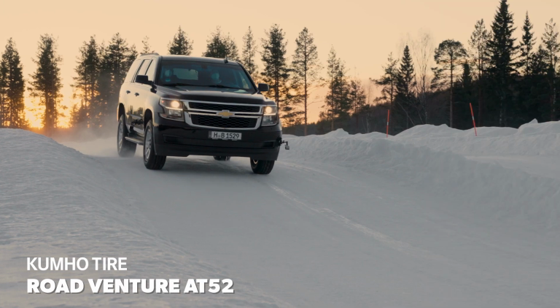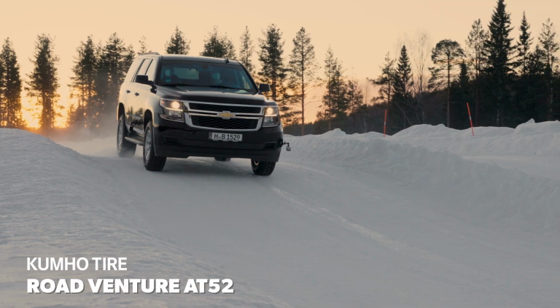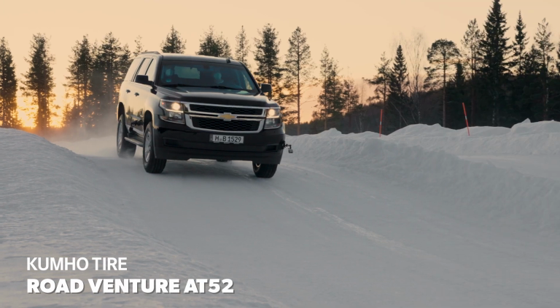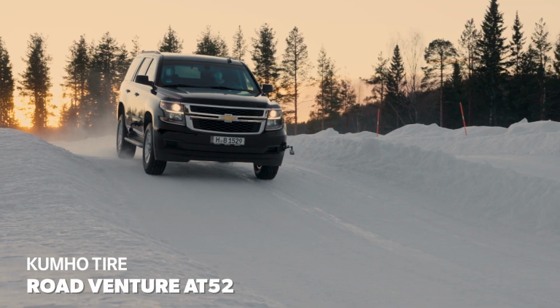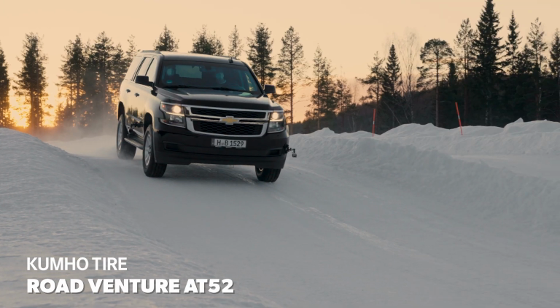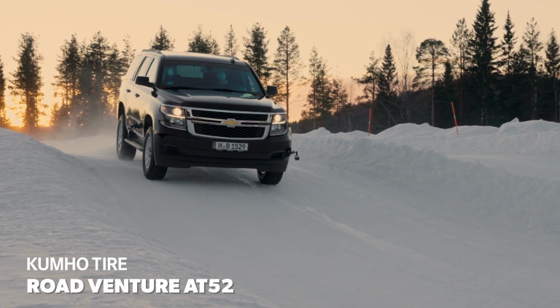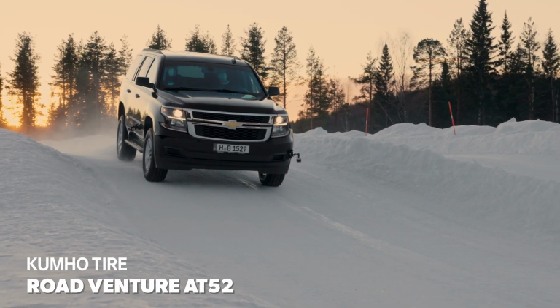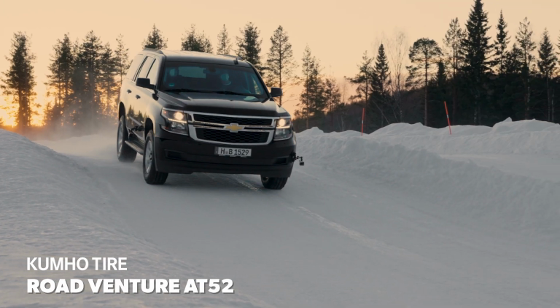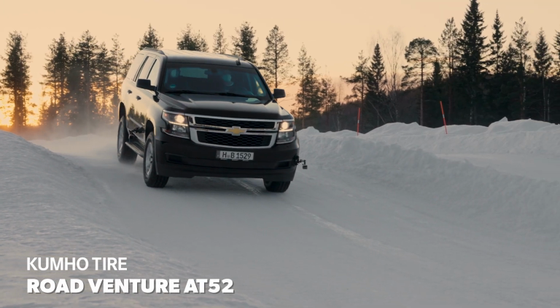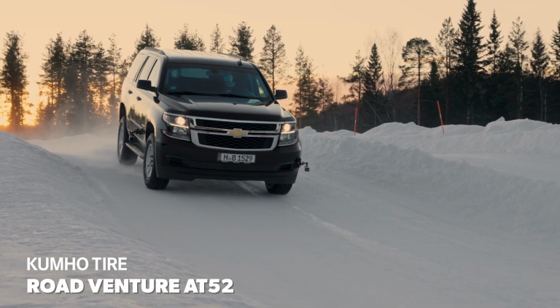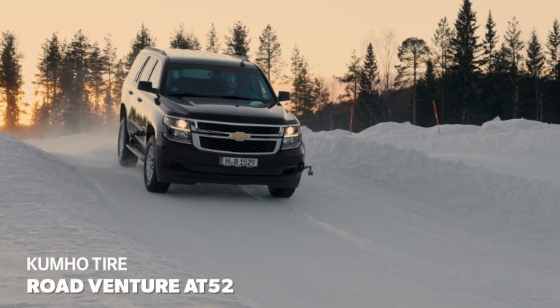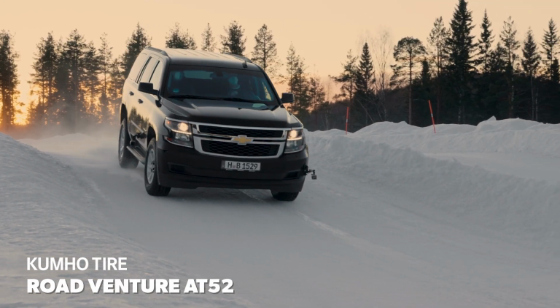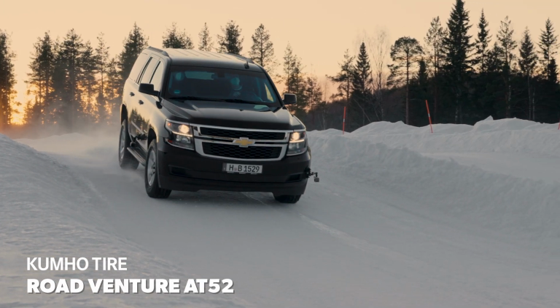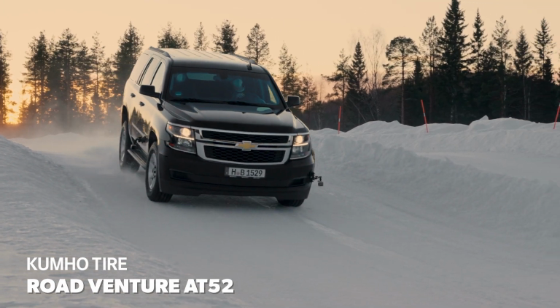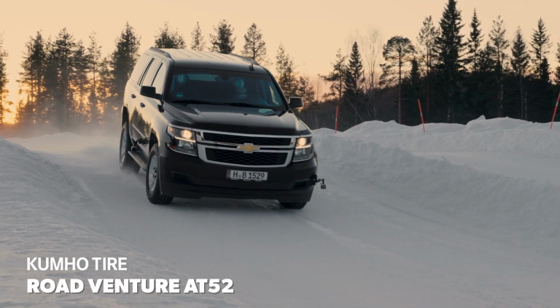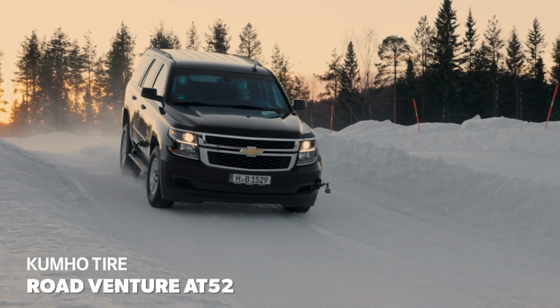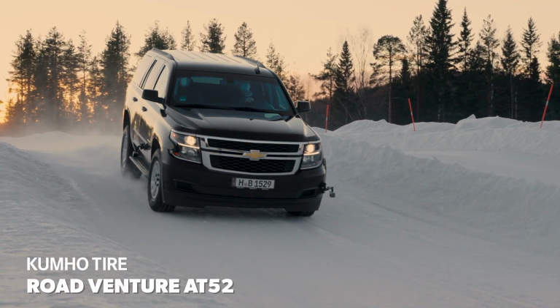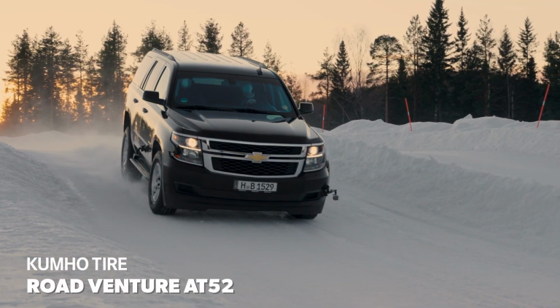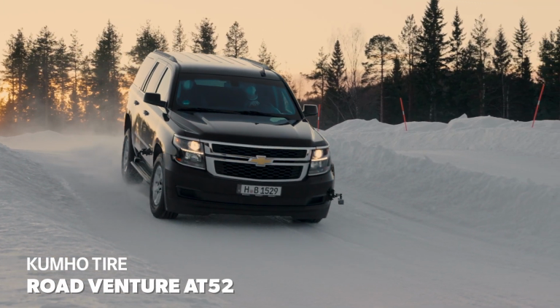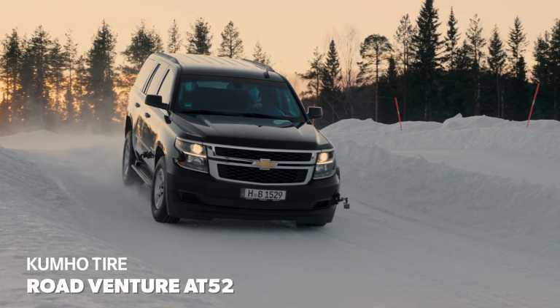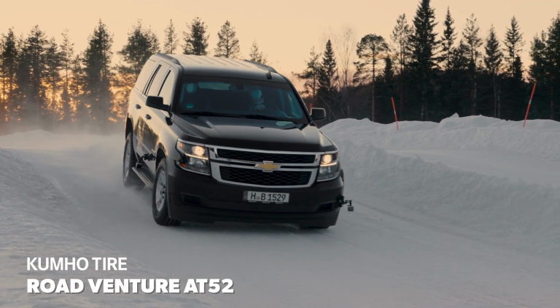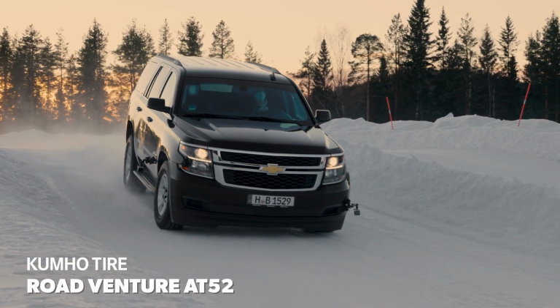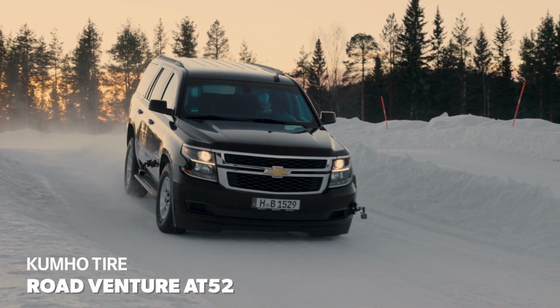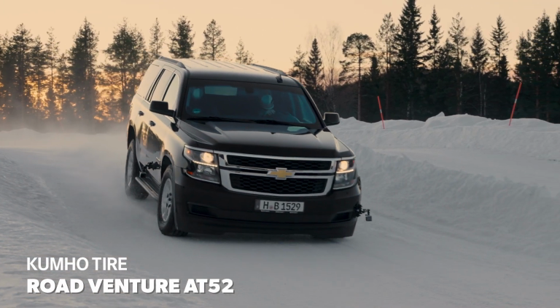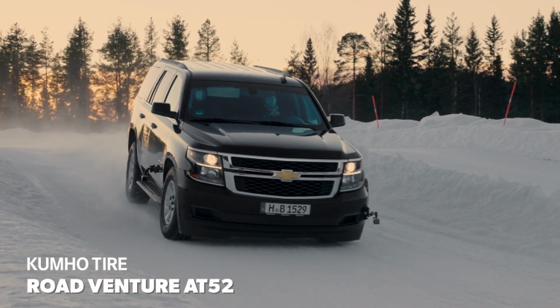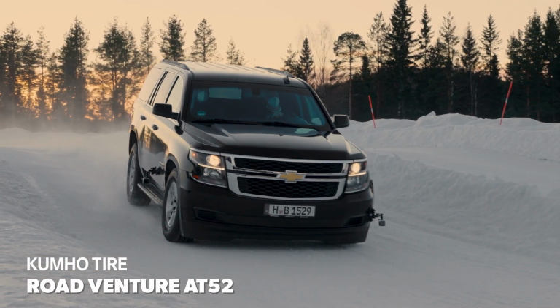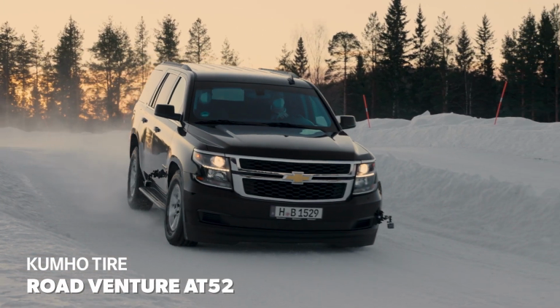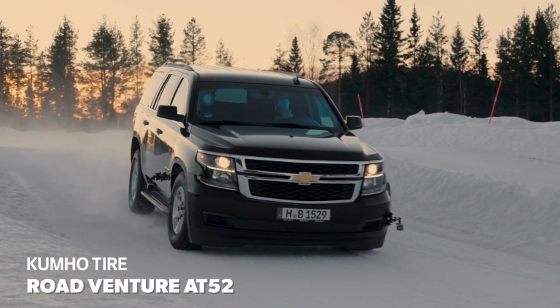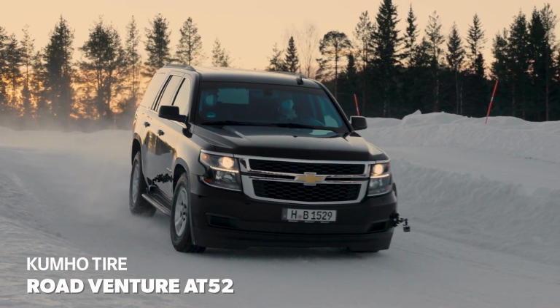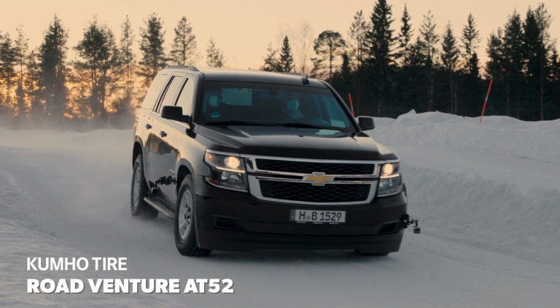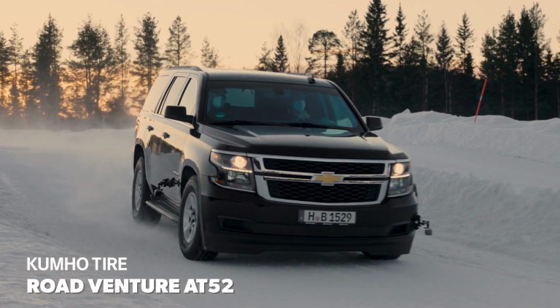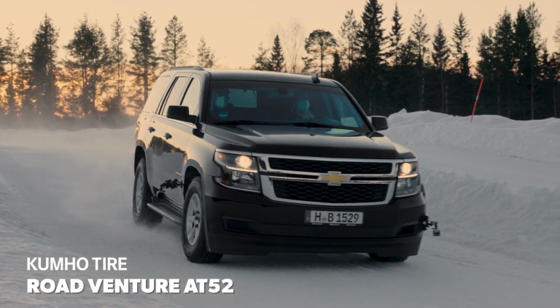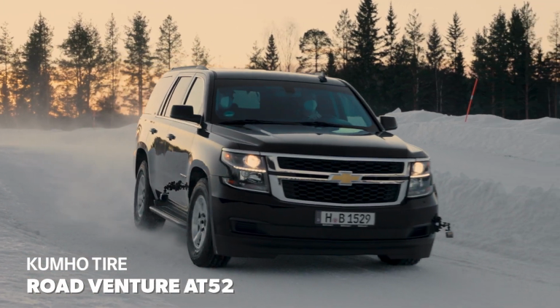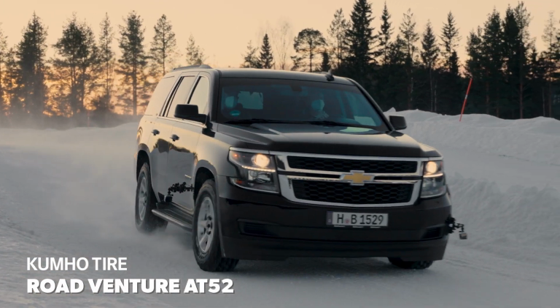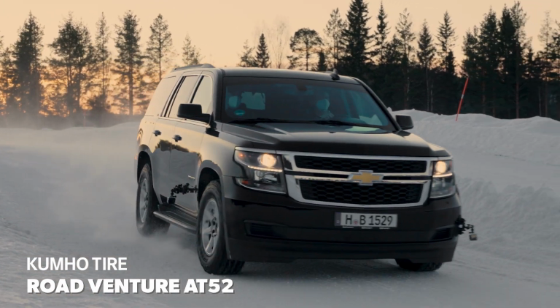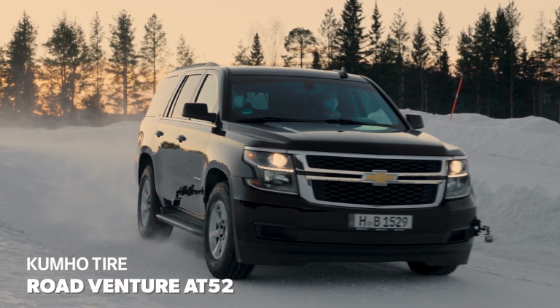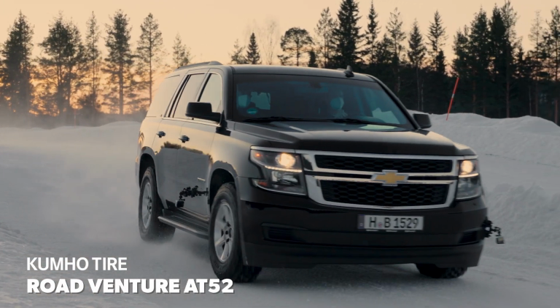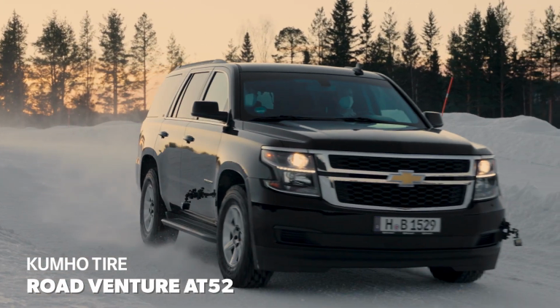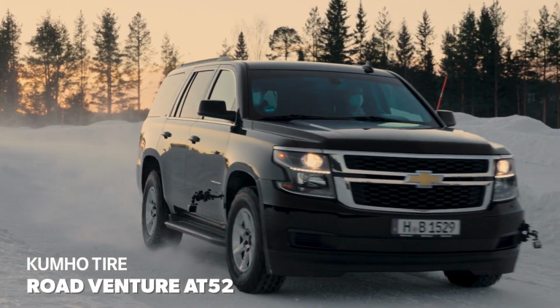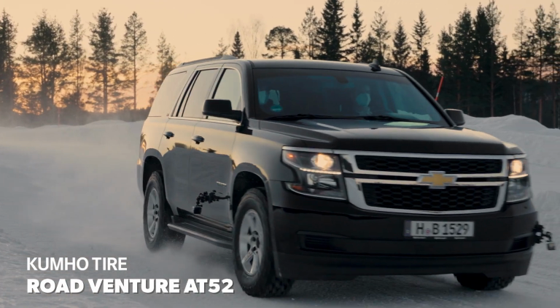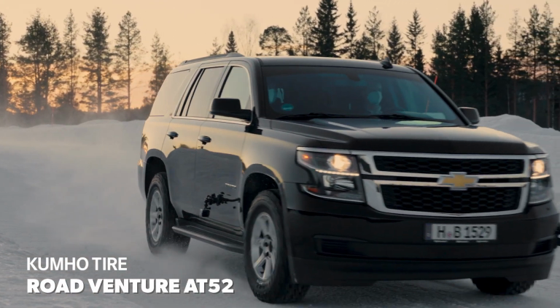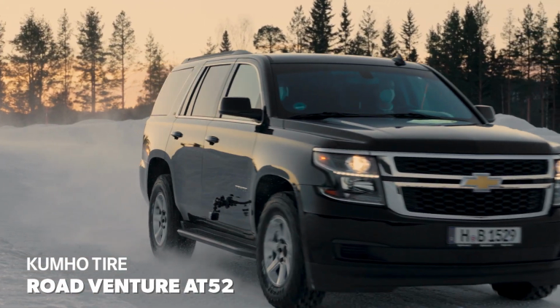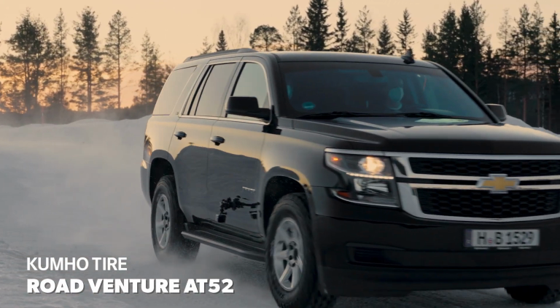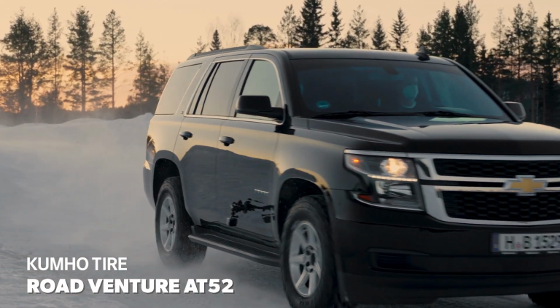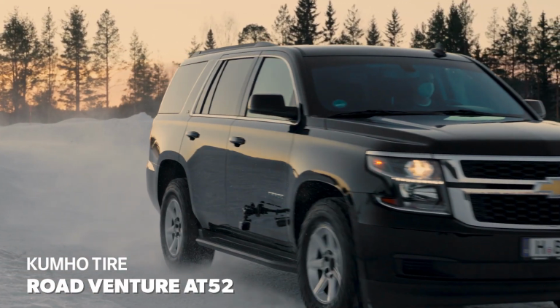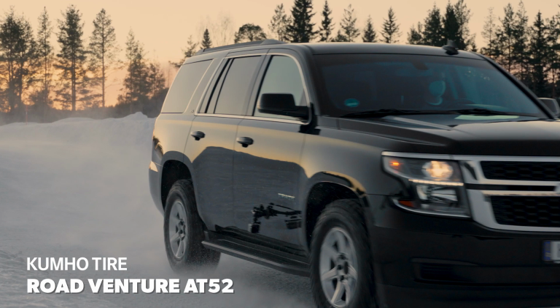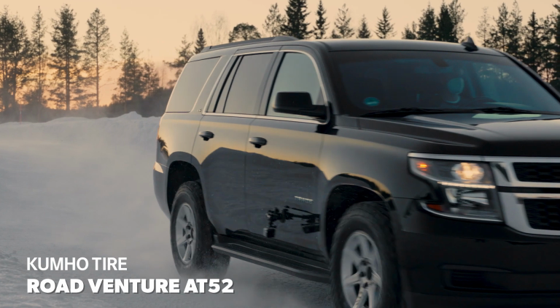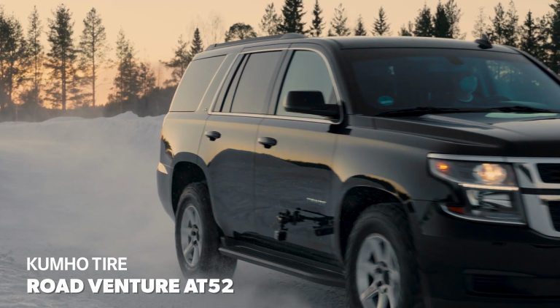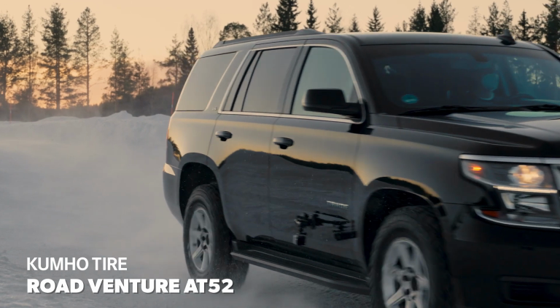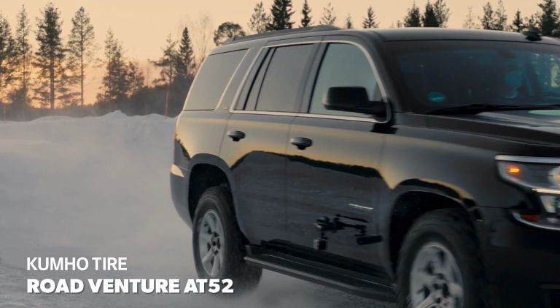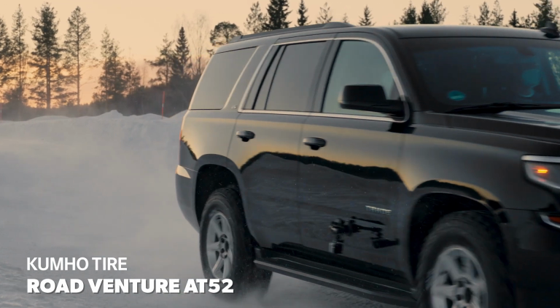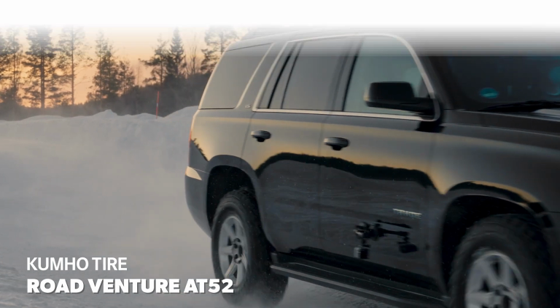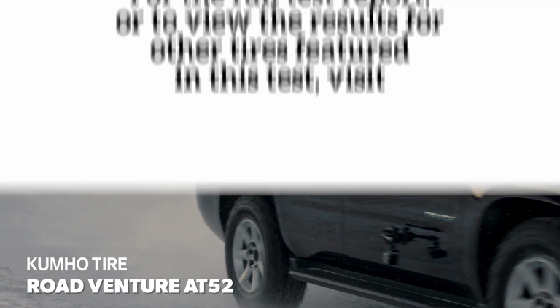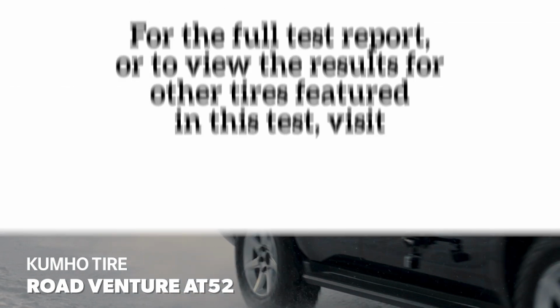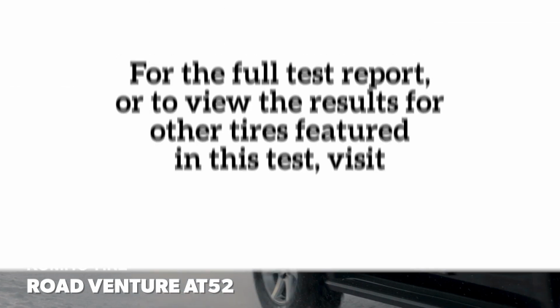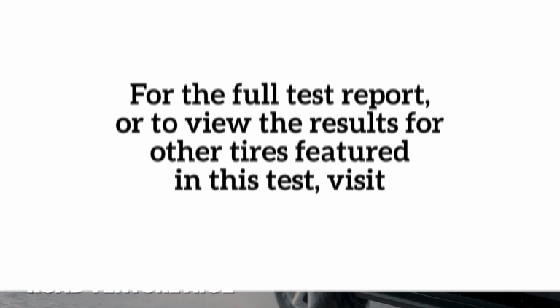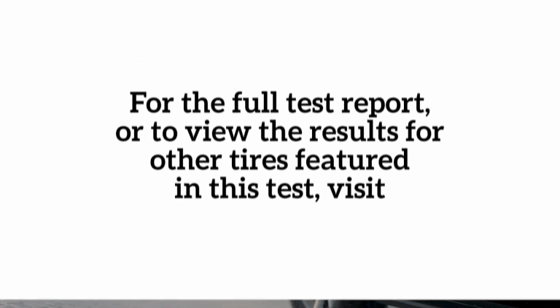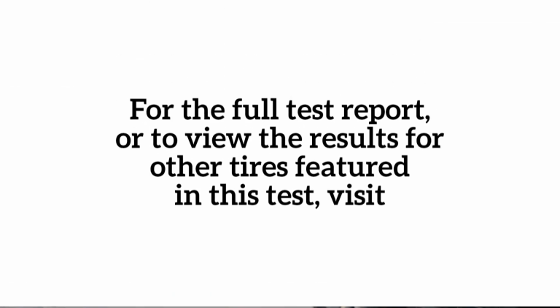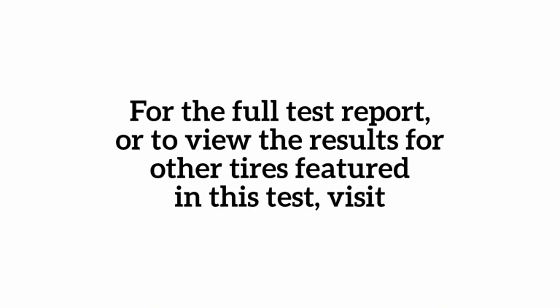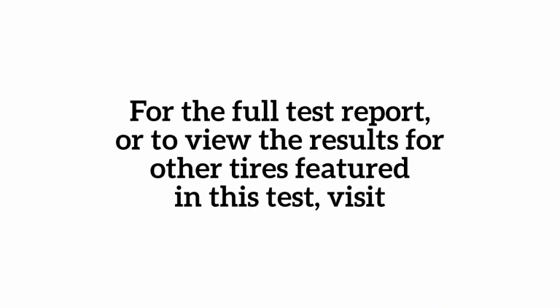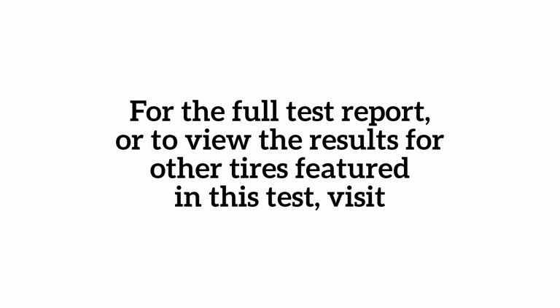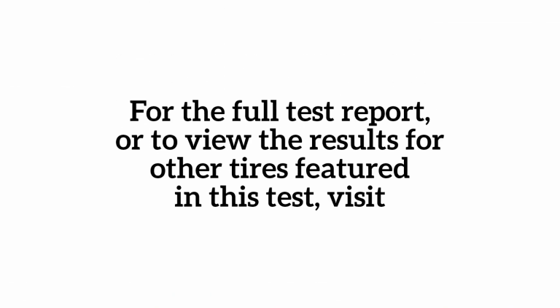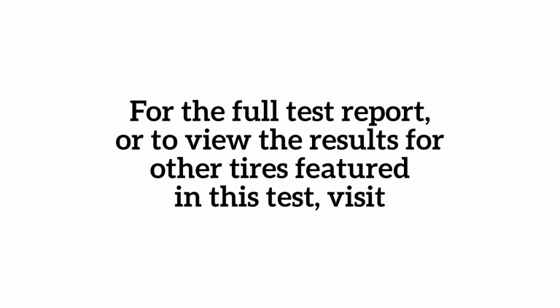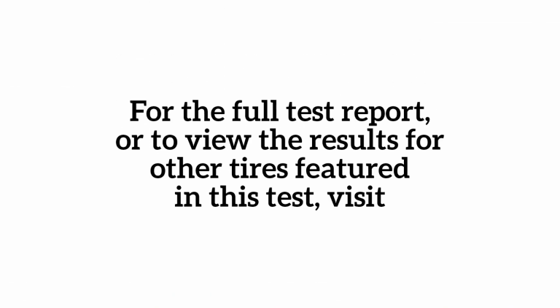Watch for our winter performance evaluation of the RoadVenture AT52 after our 2023 winter testing.